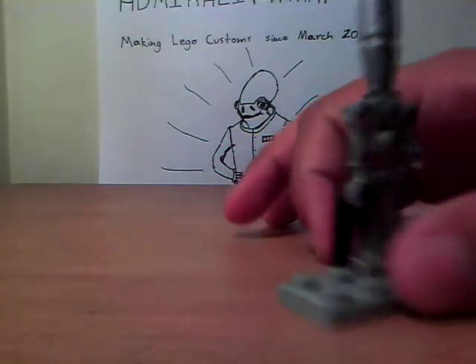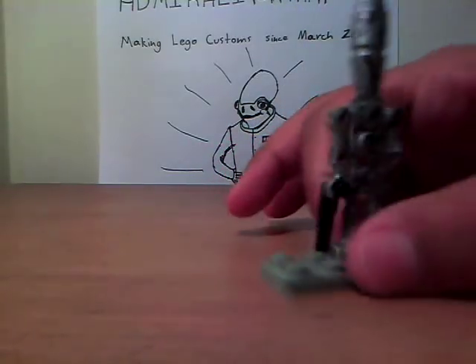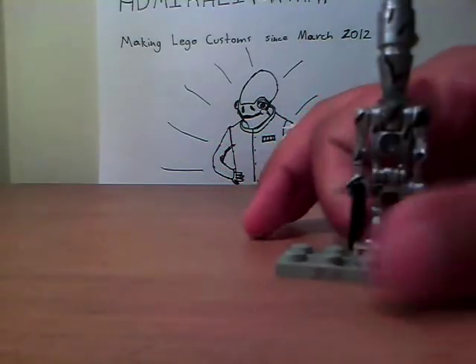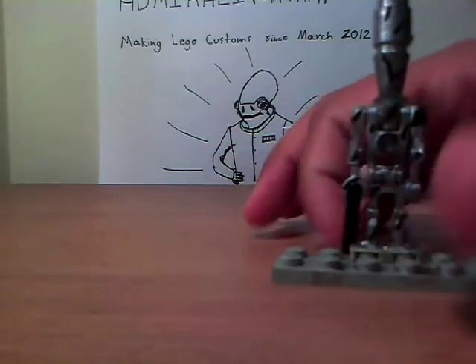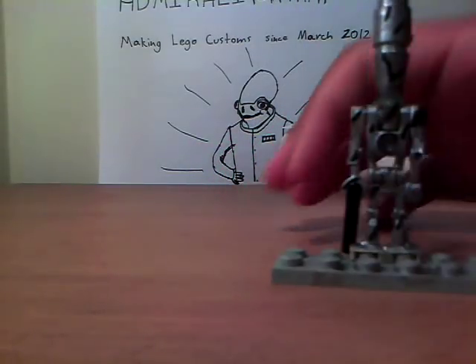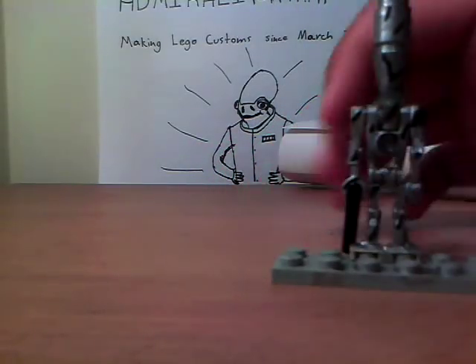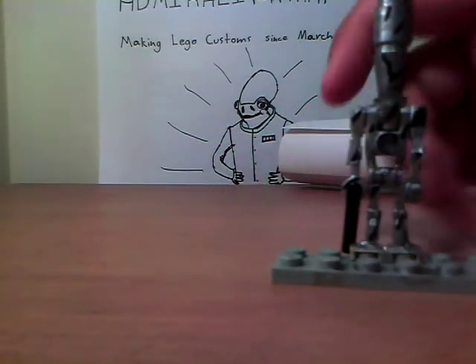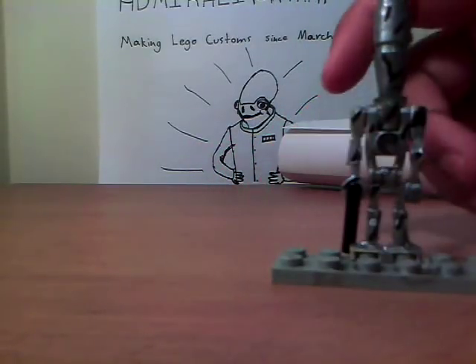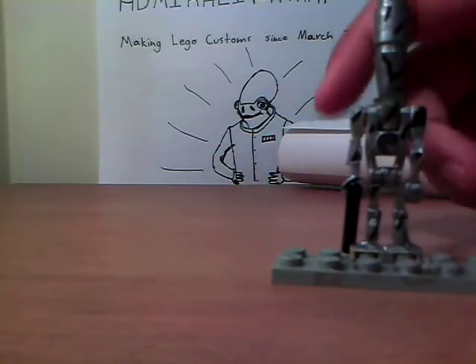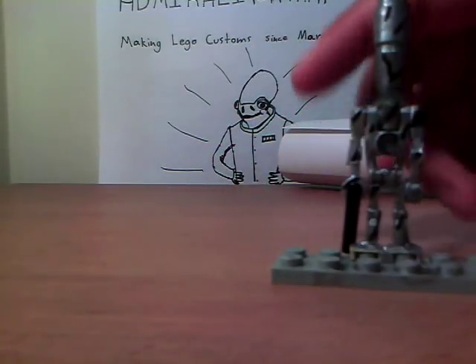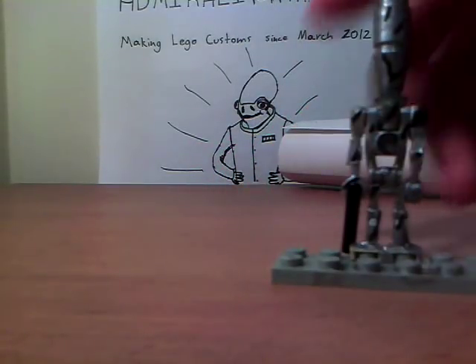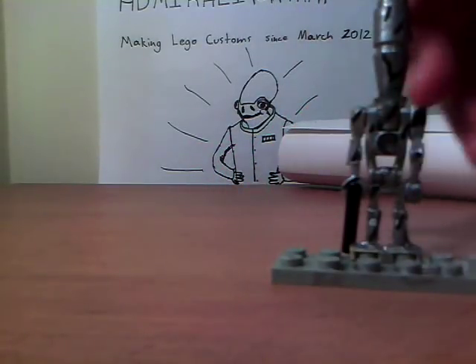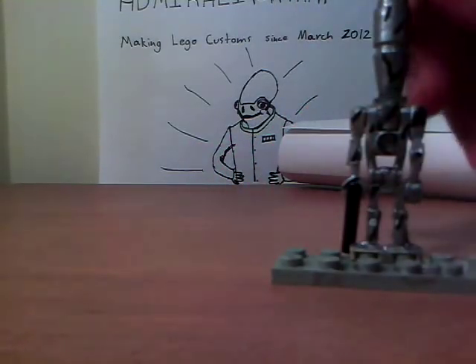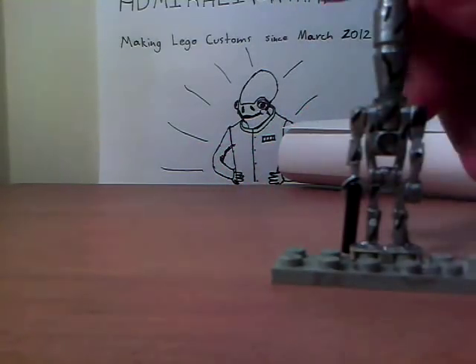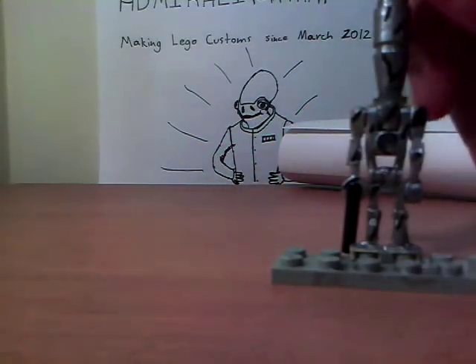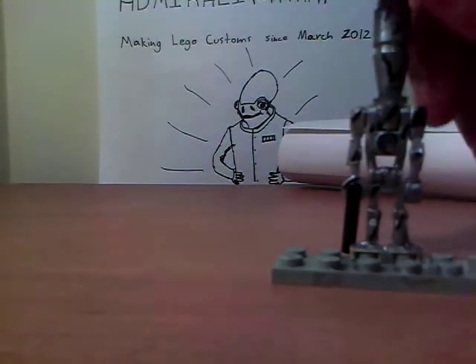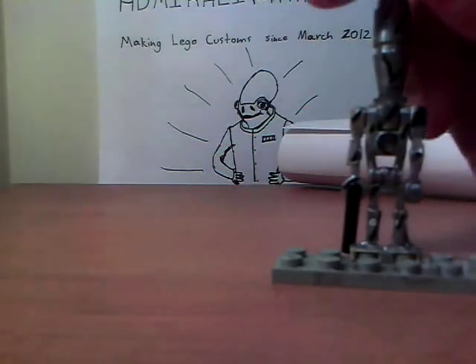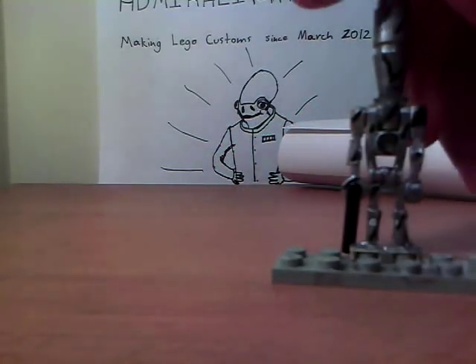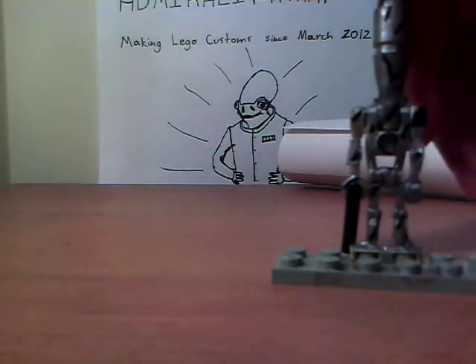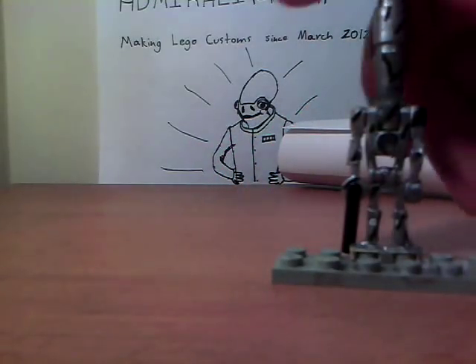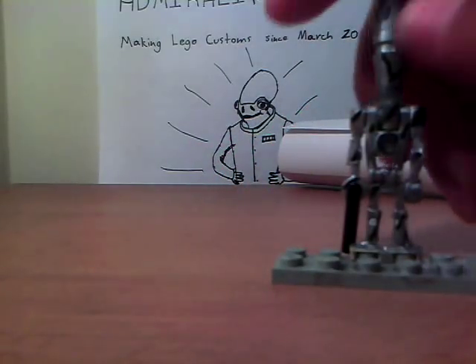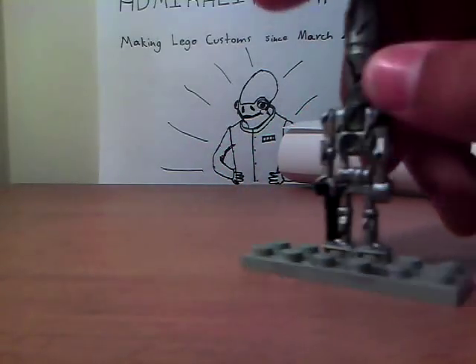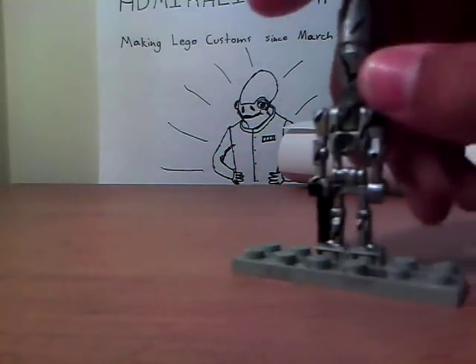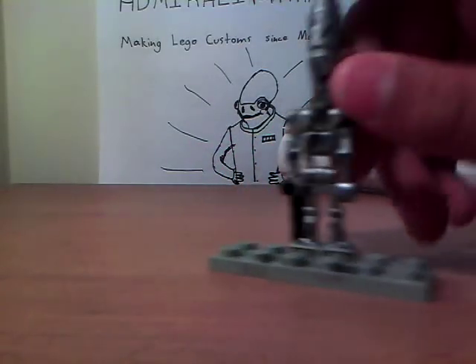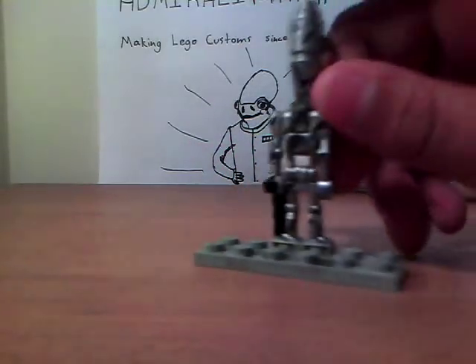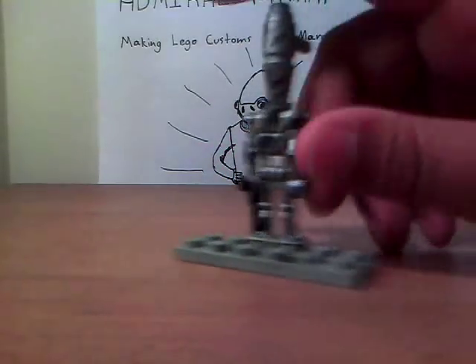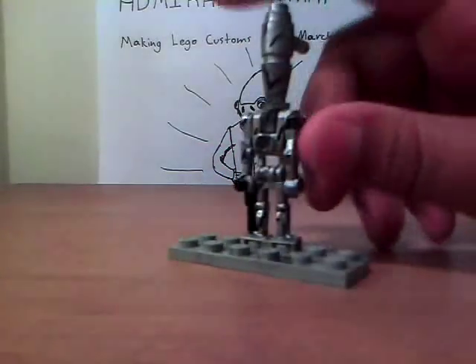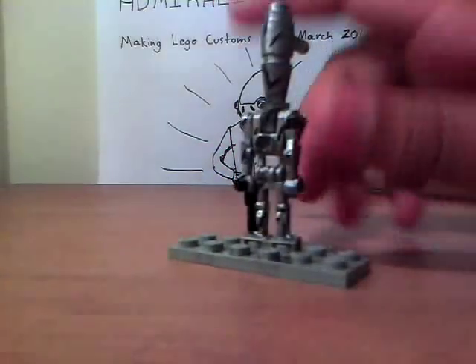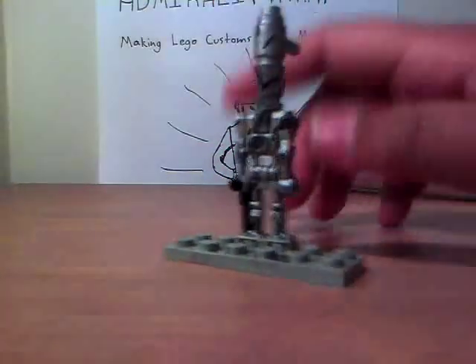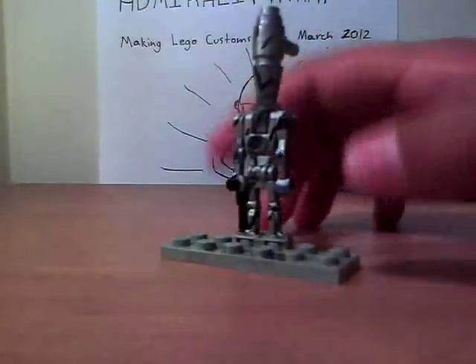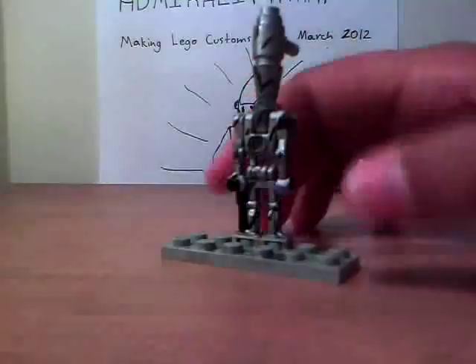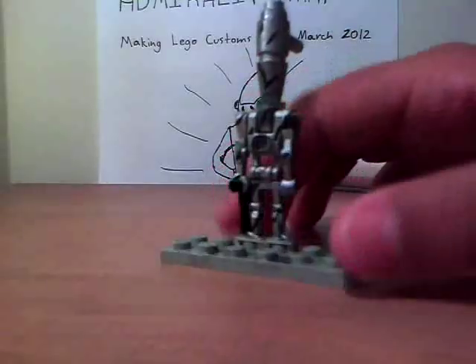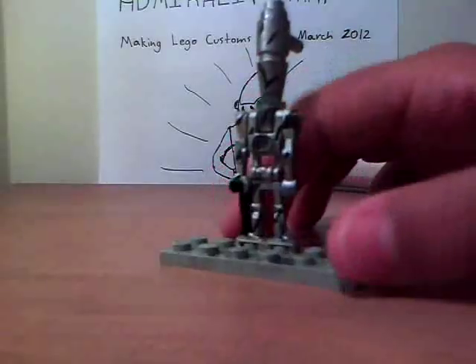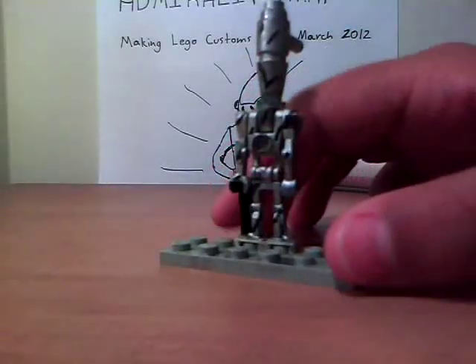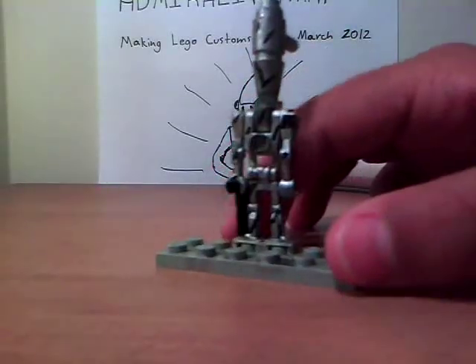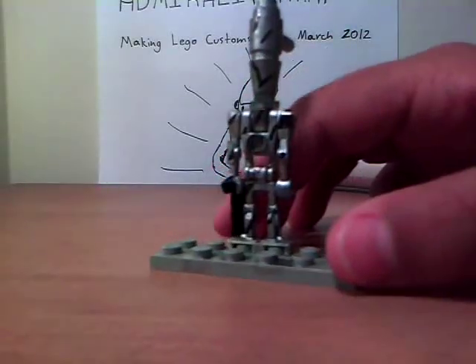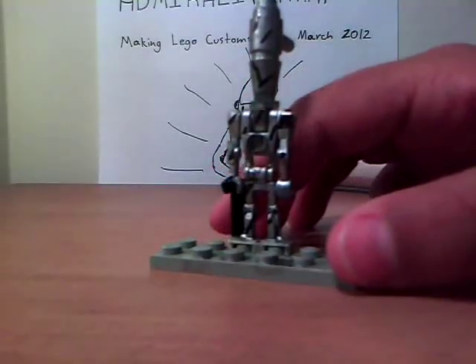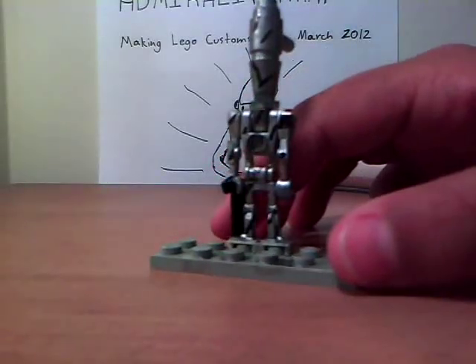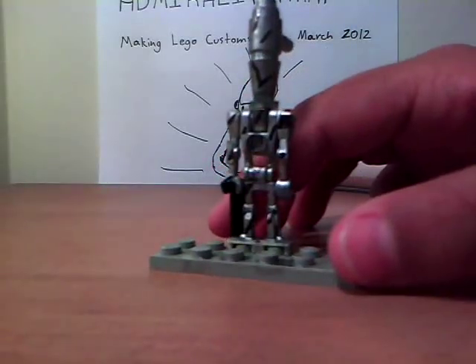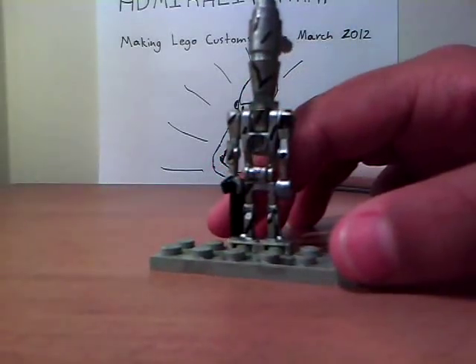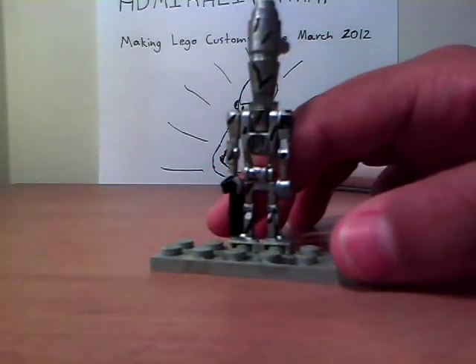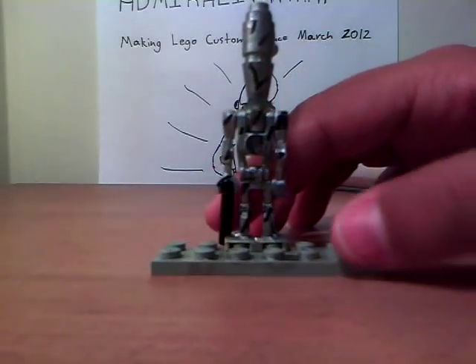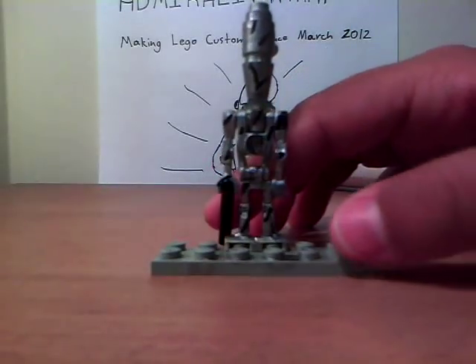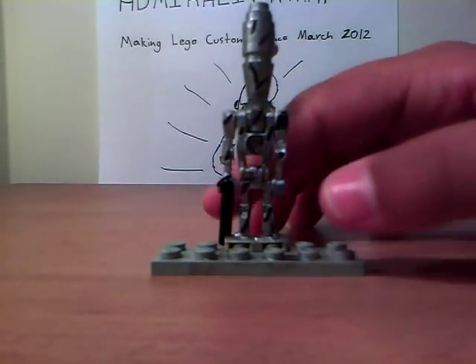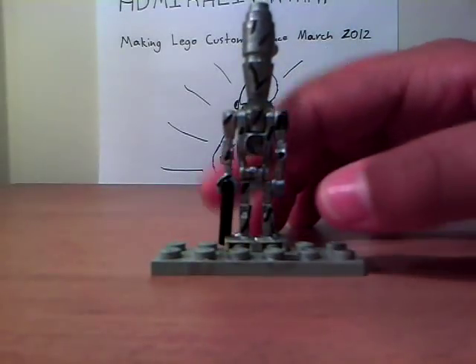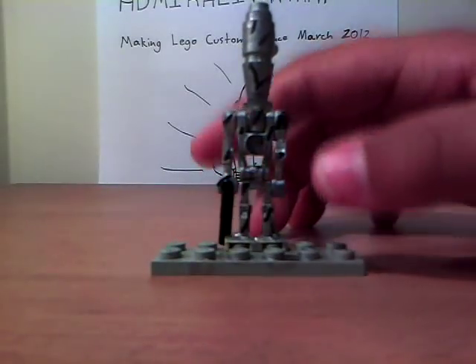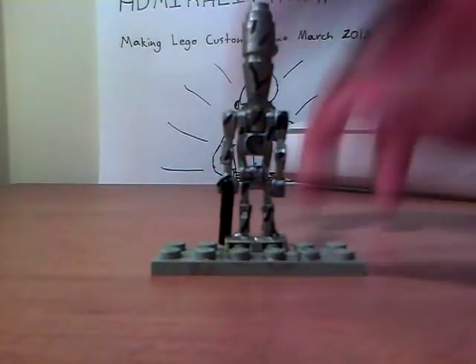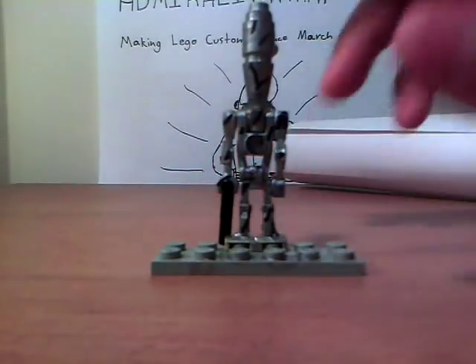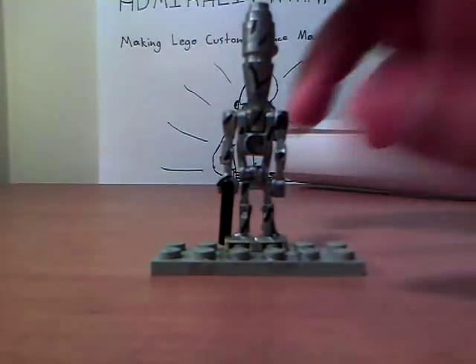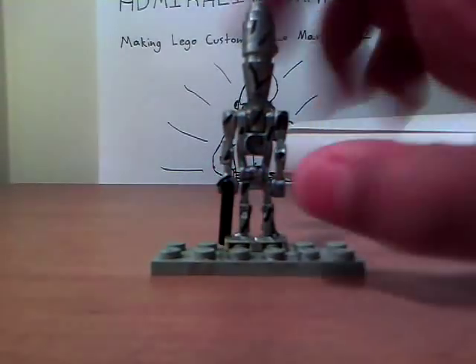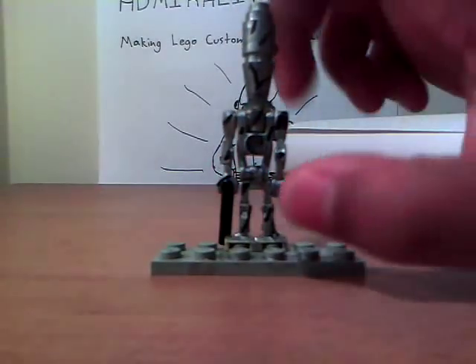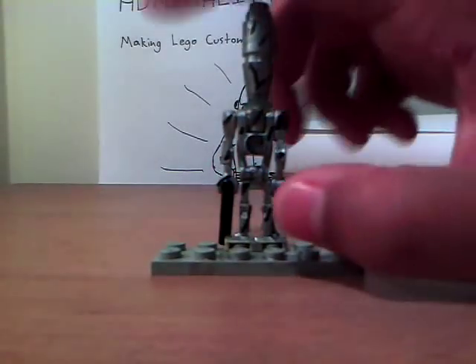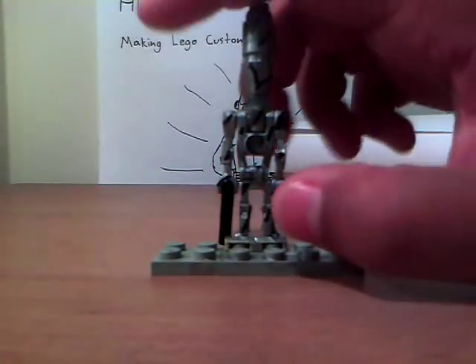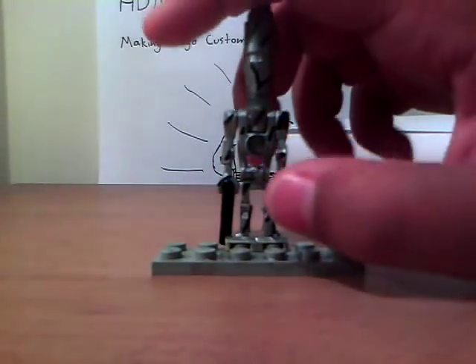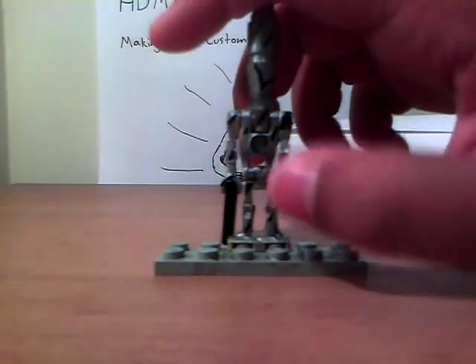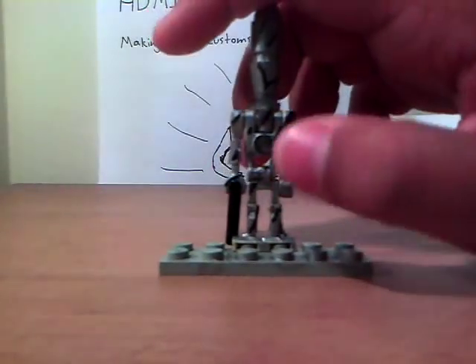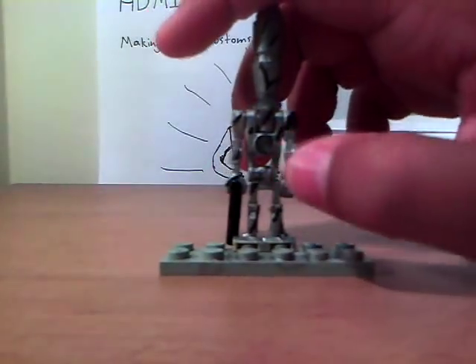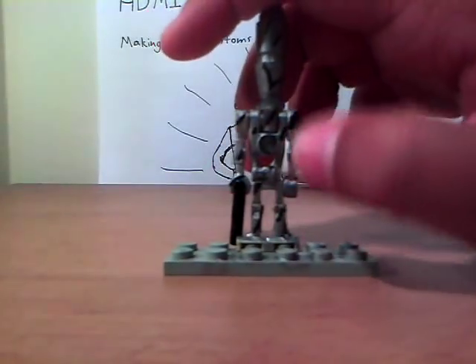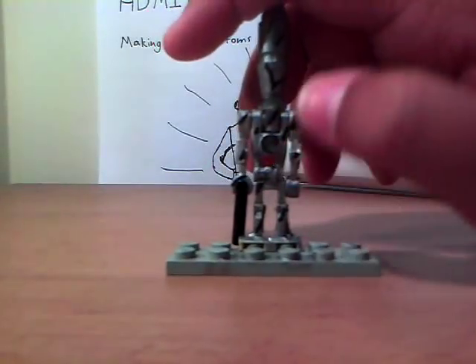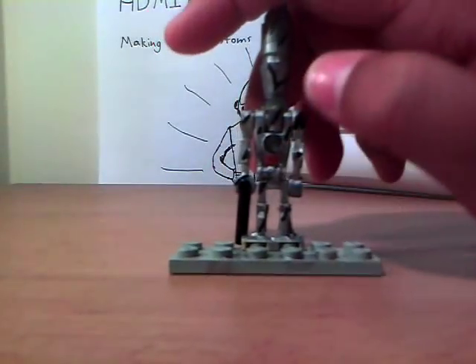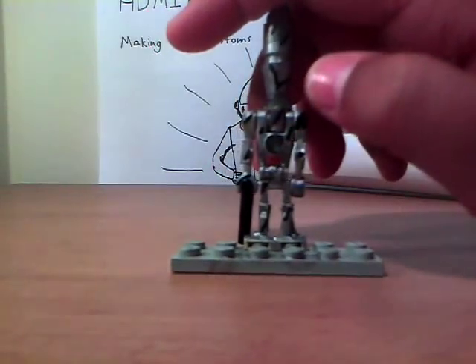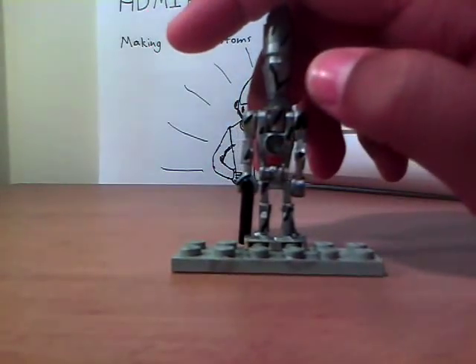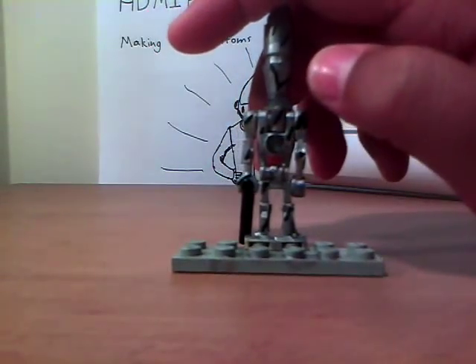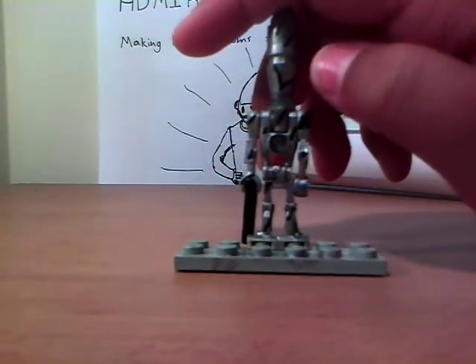And then the back — no armor, but more scratches and detail.